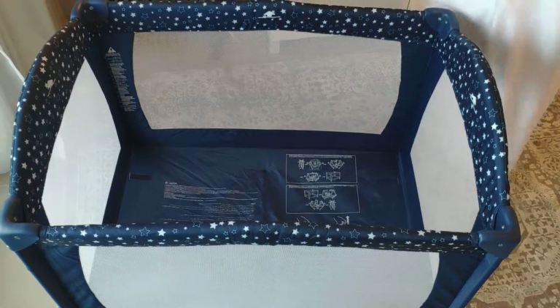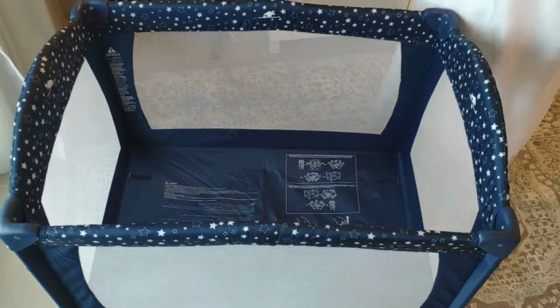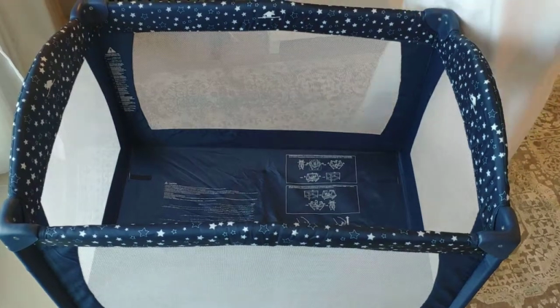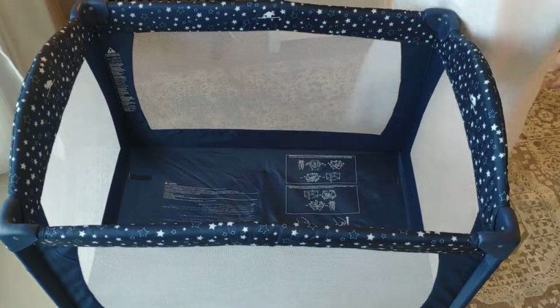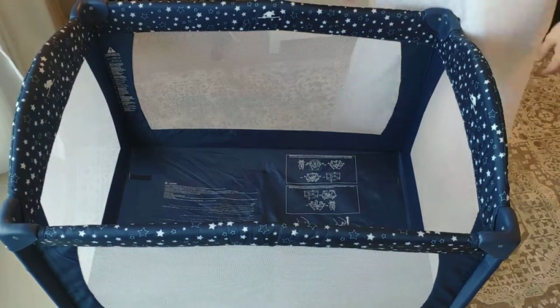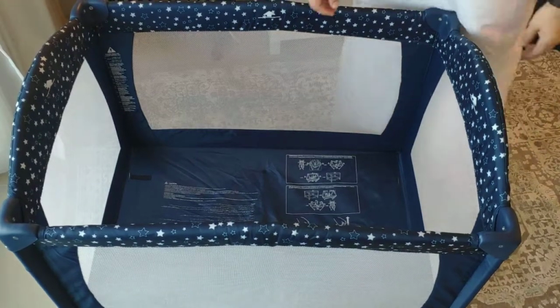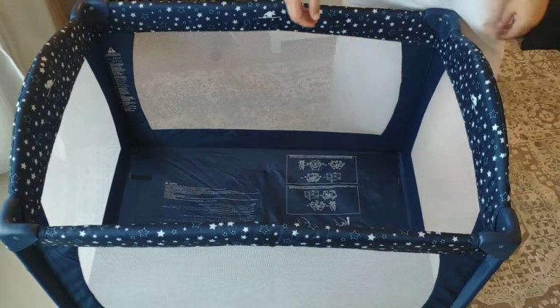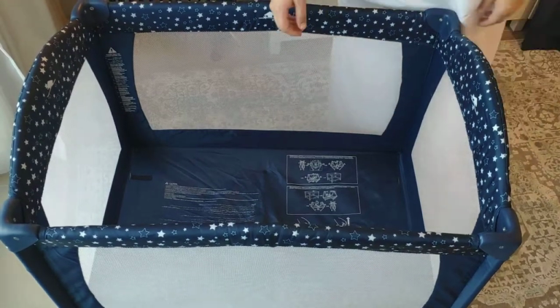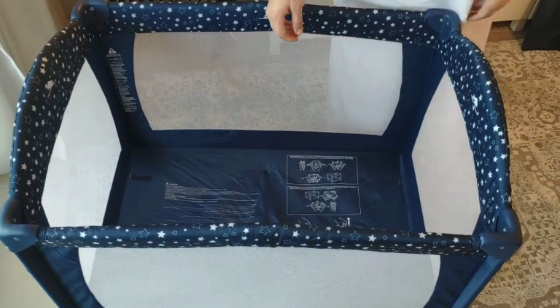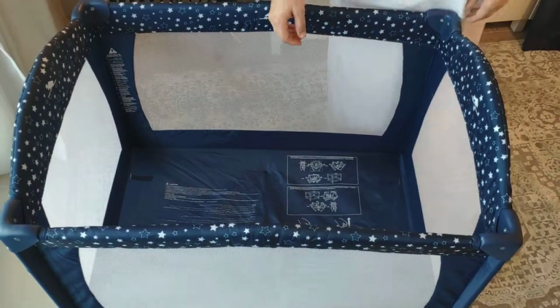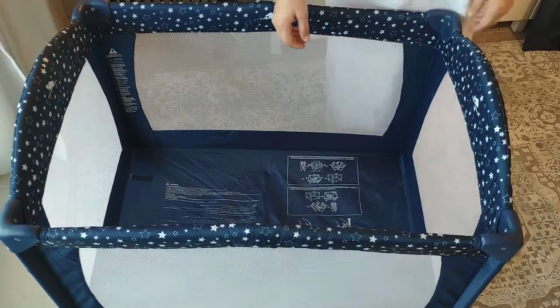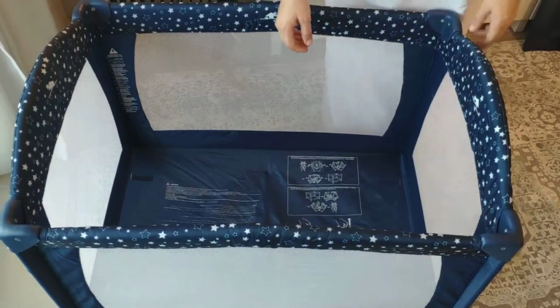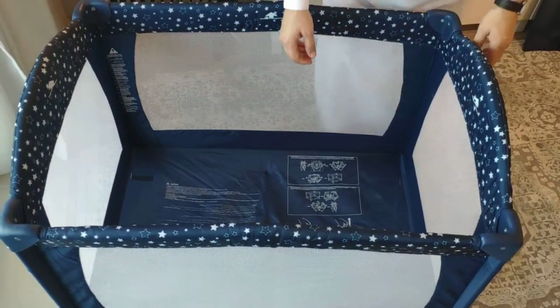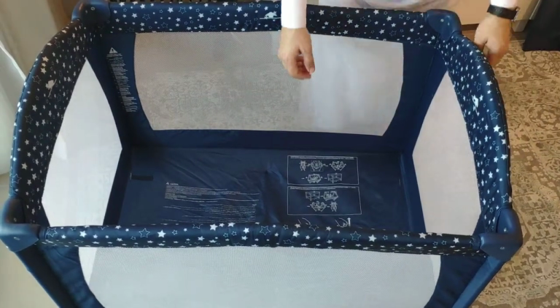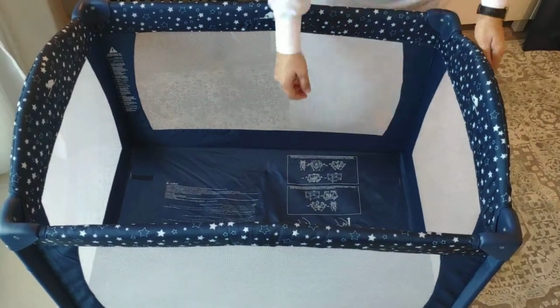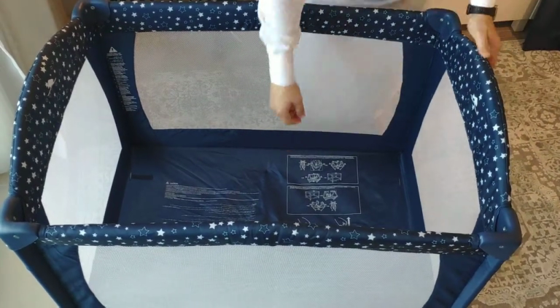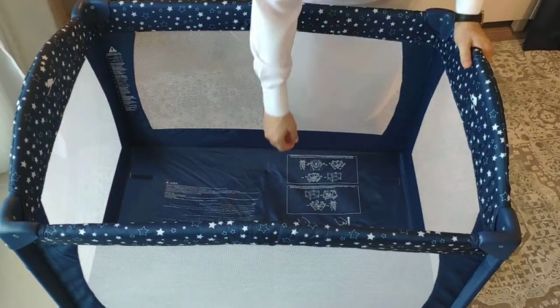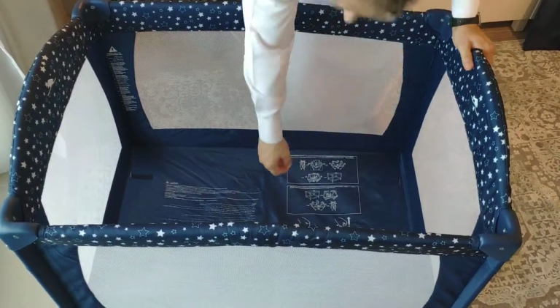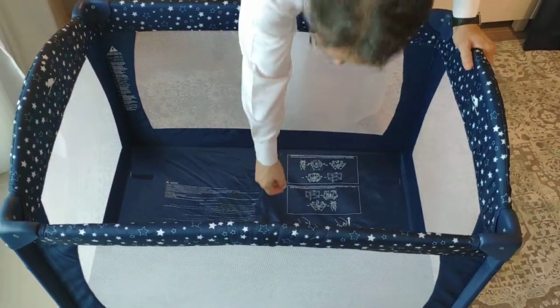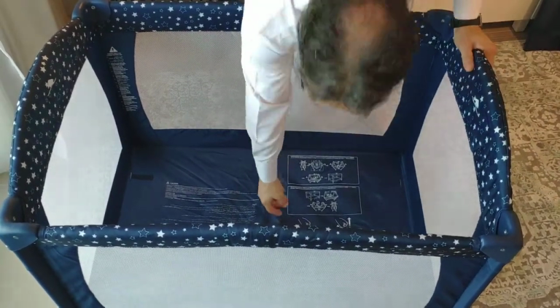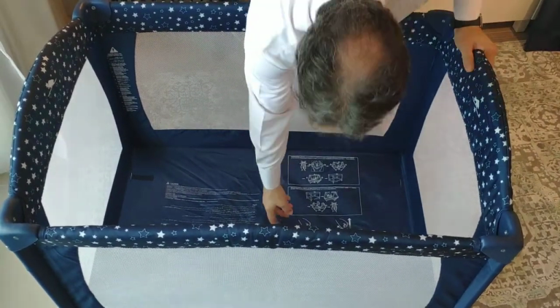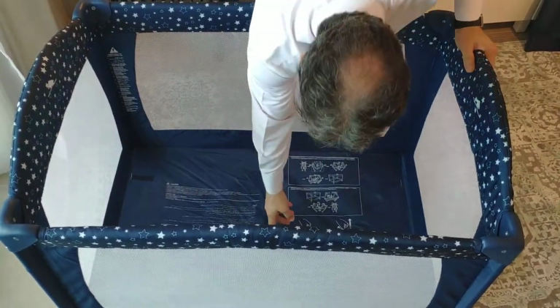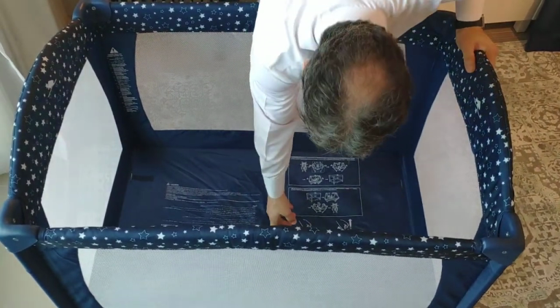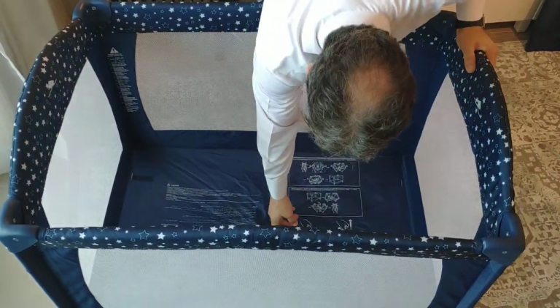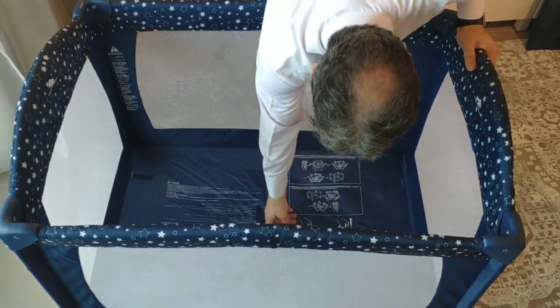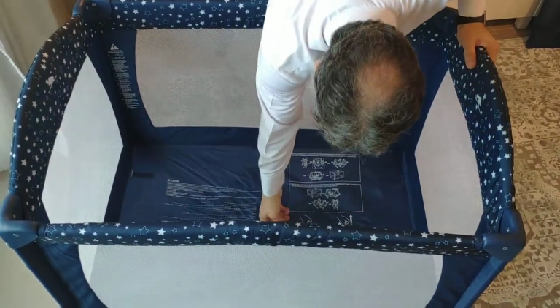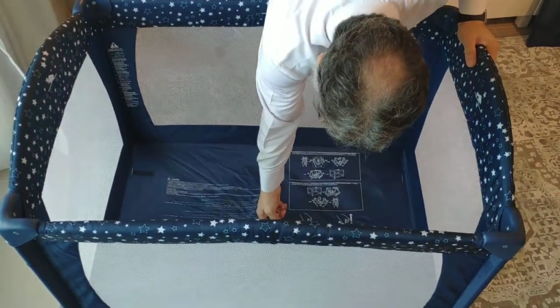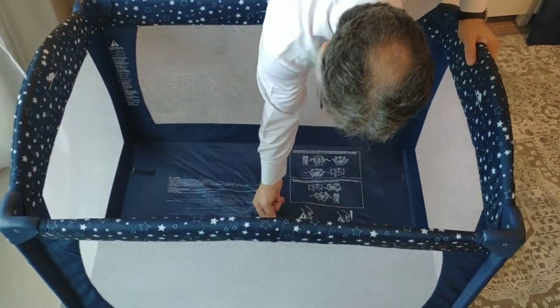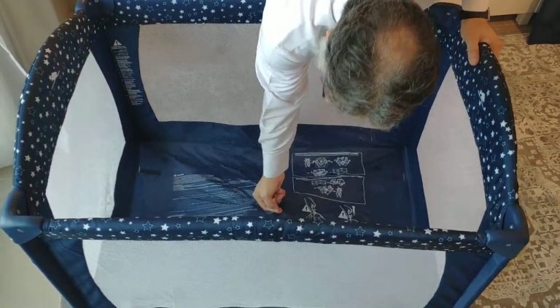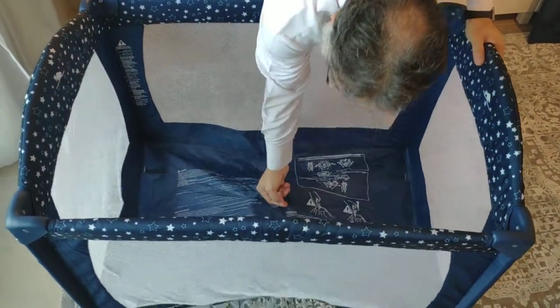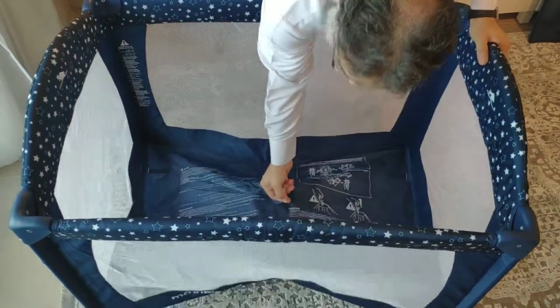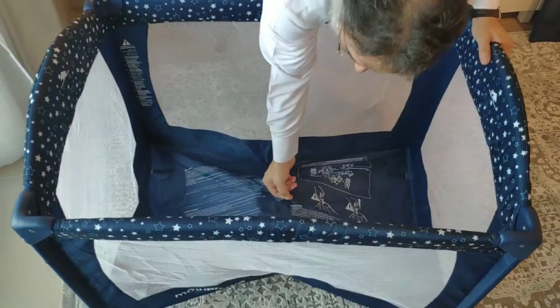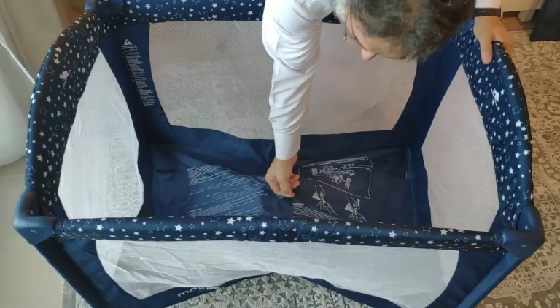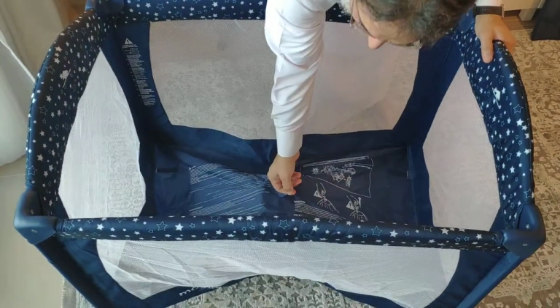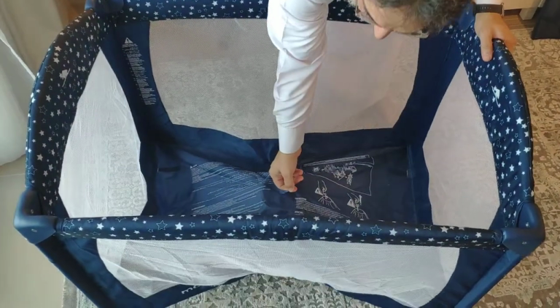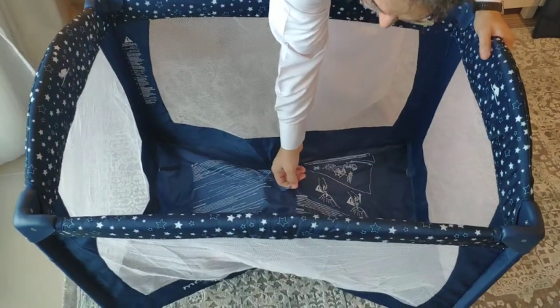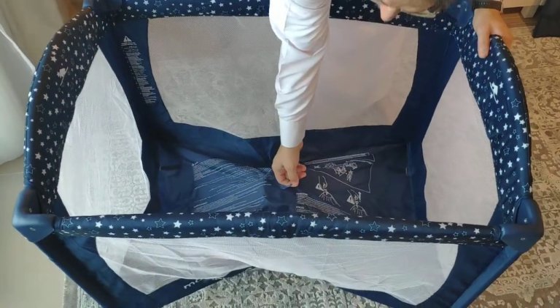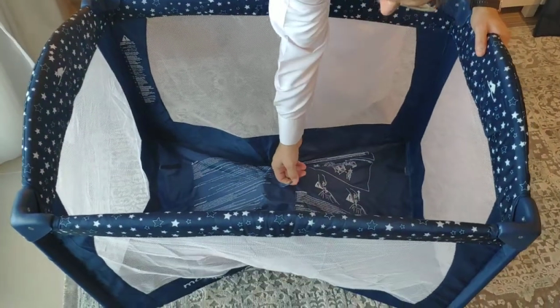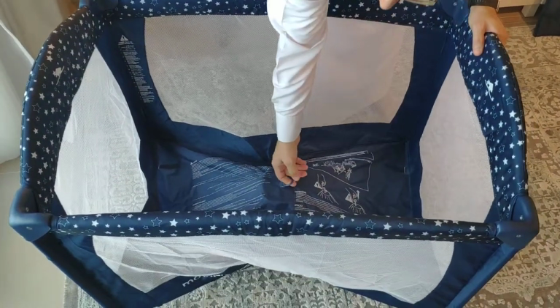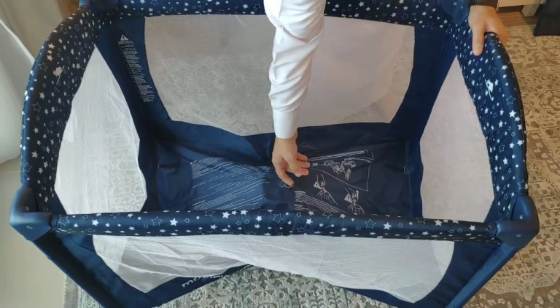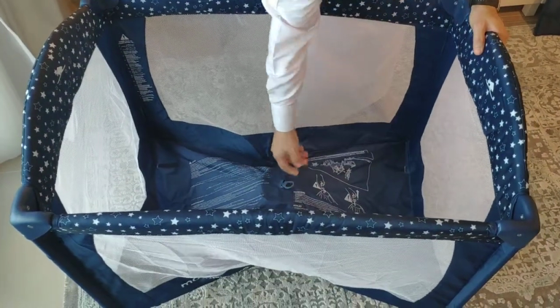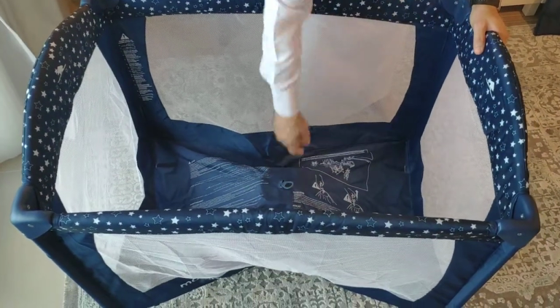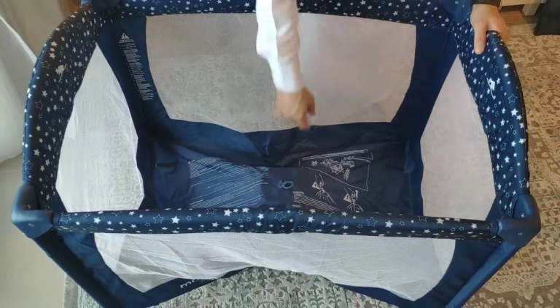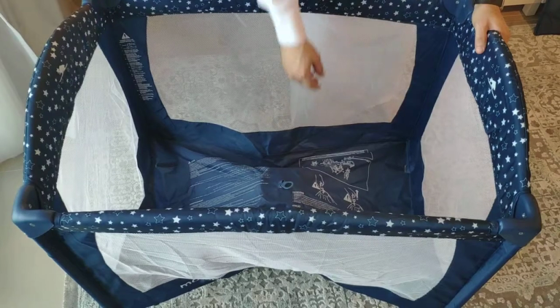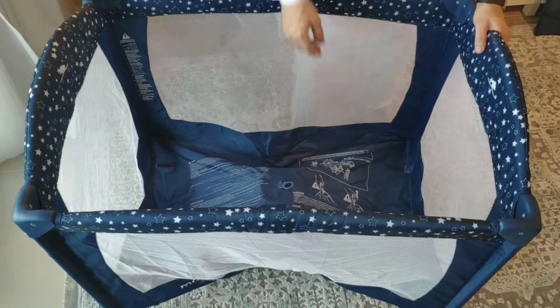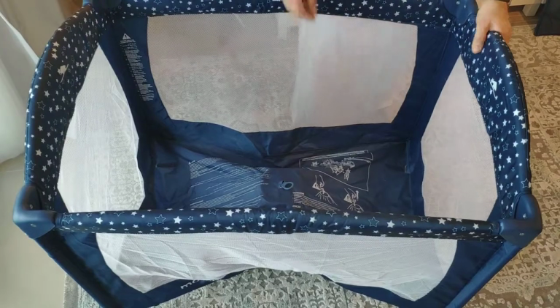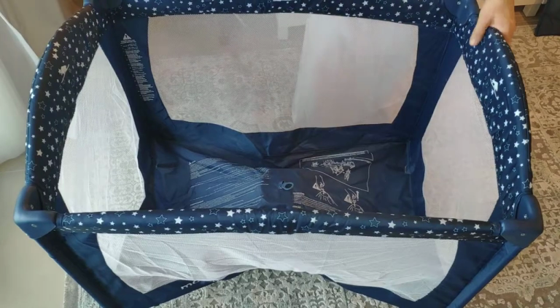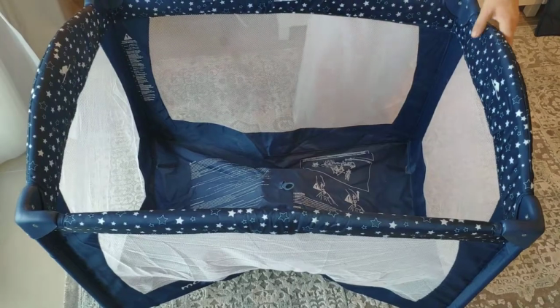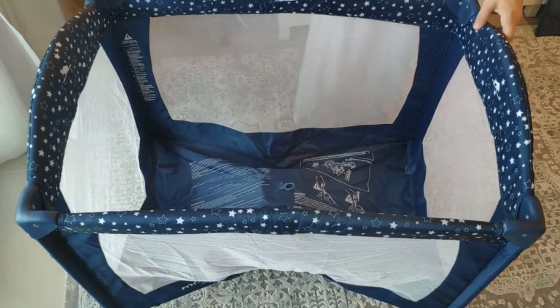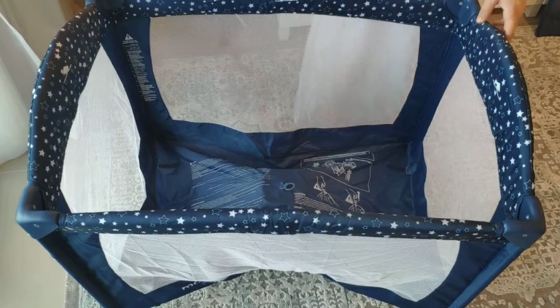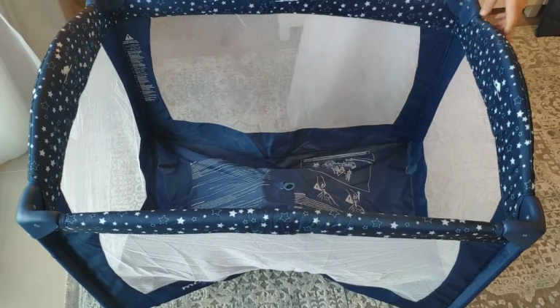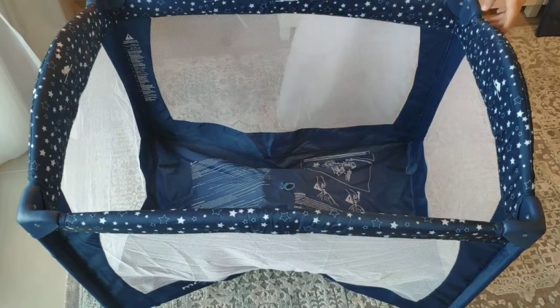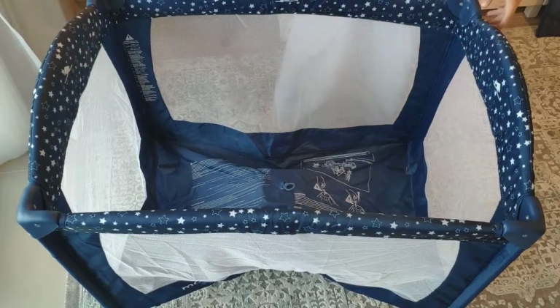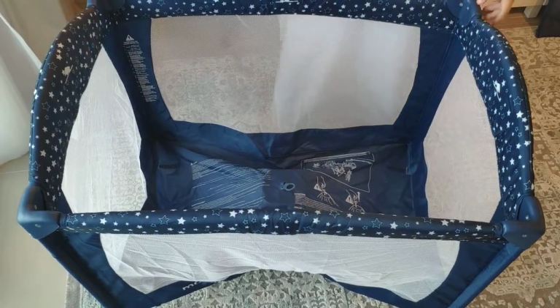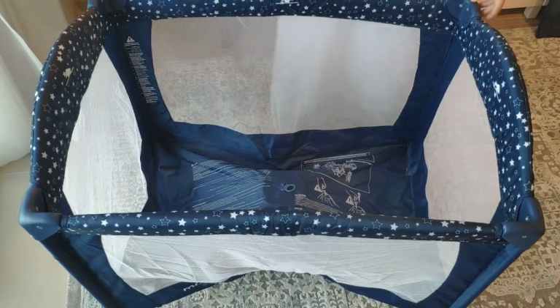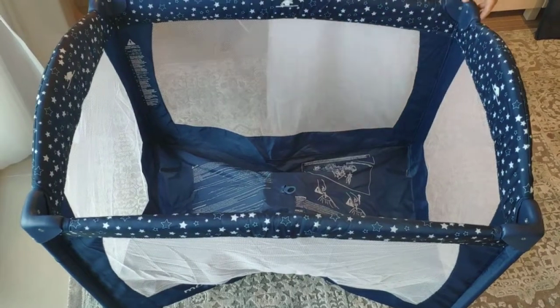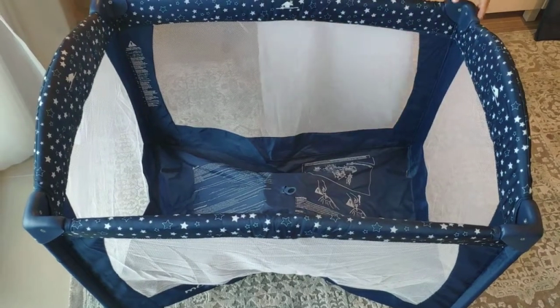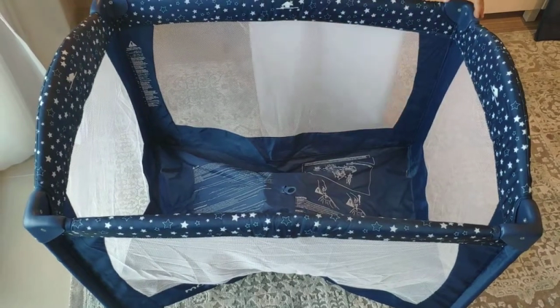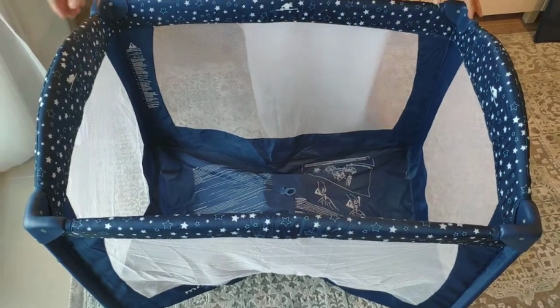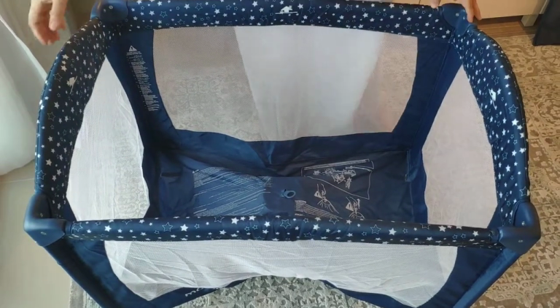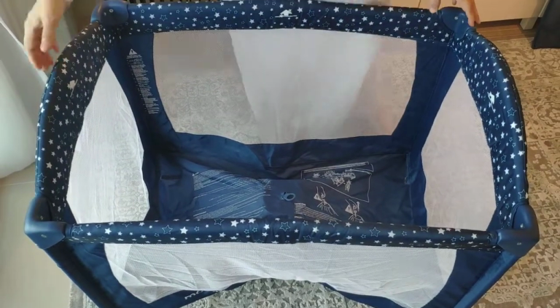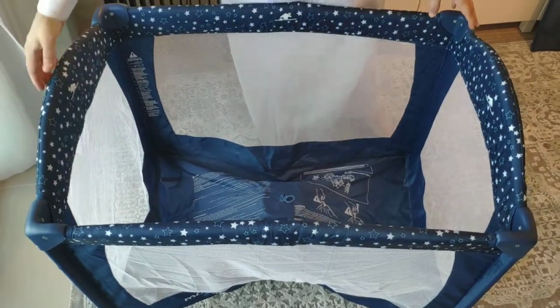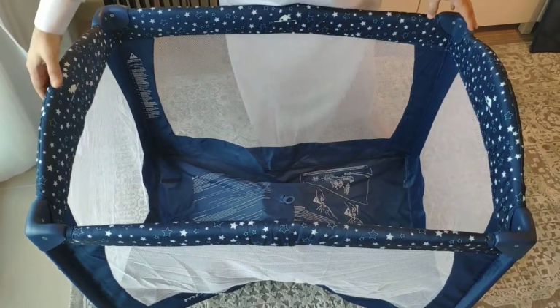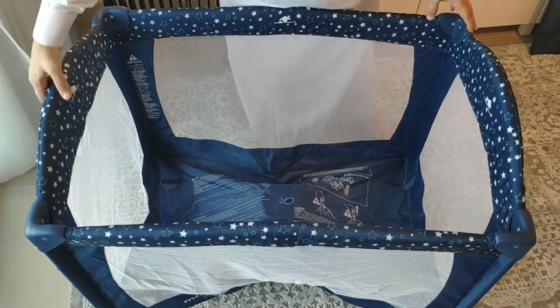To collapse the bed, first make sure the center area is raised. You won't be able to collapse the sides without that.